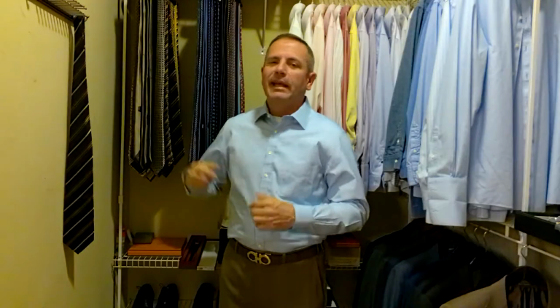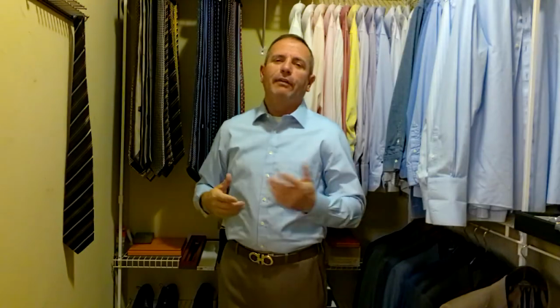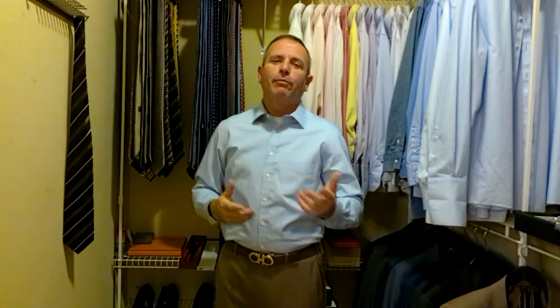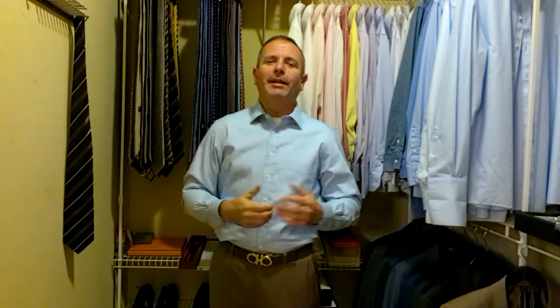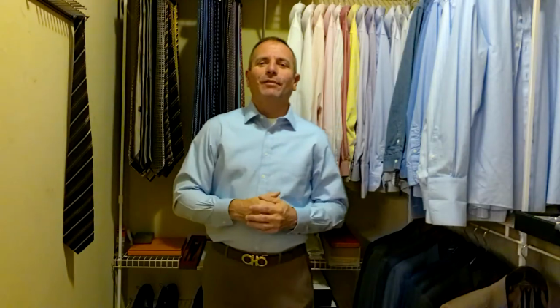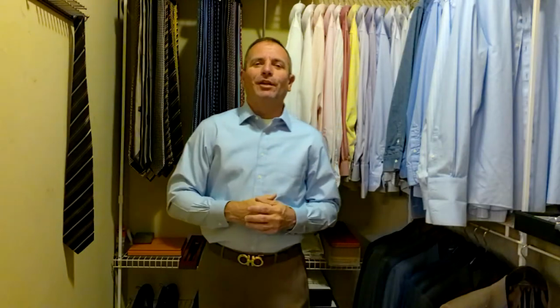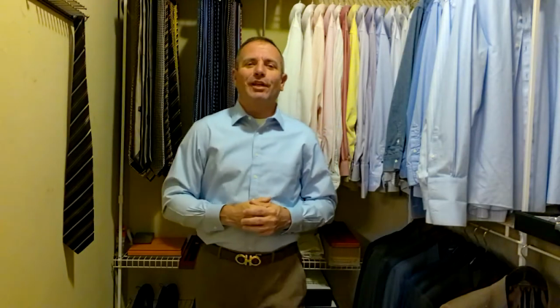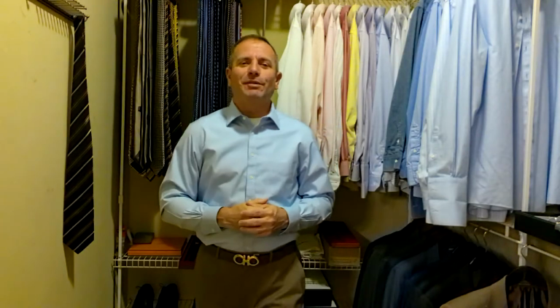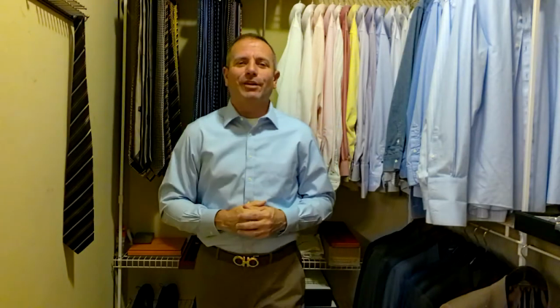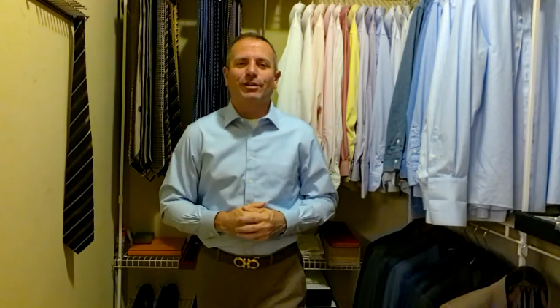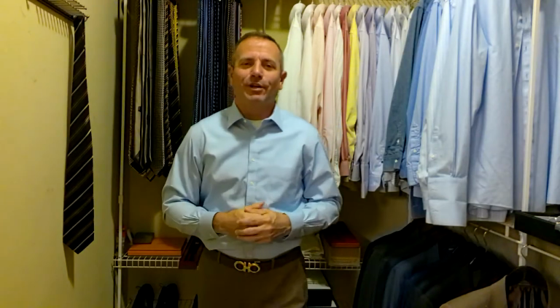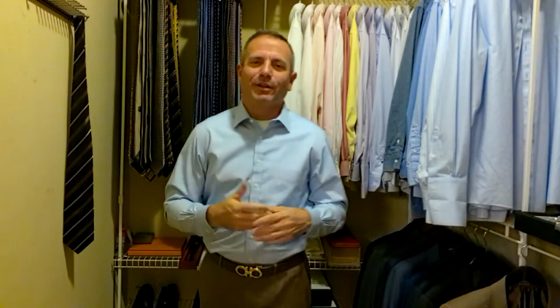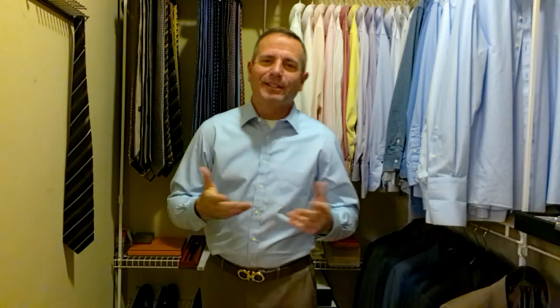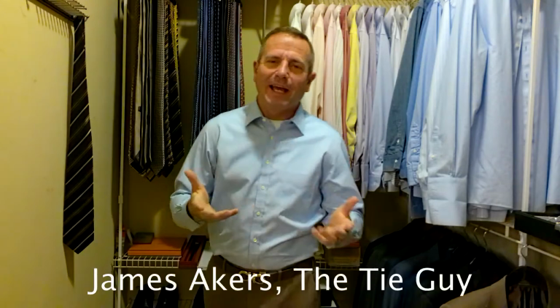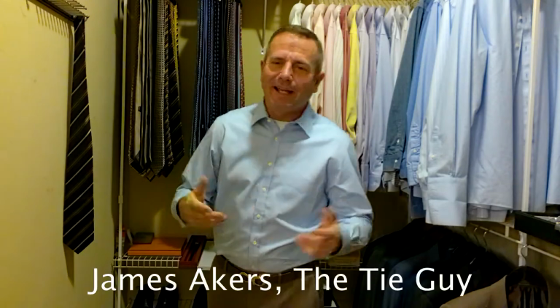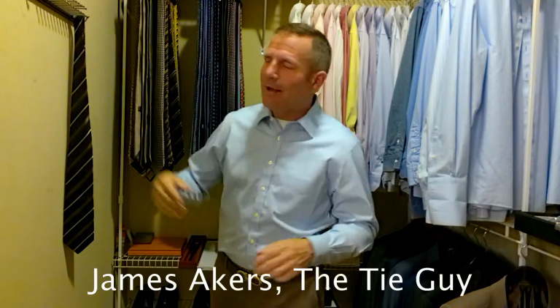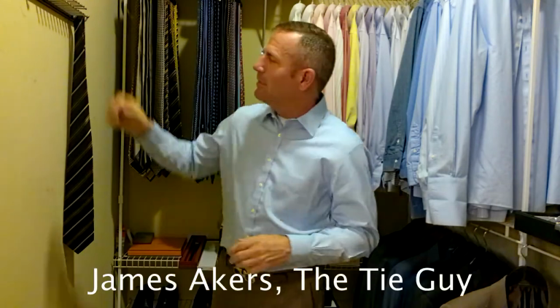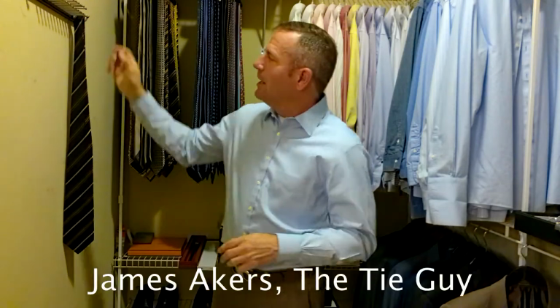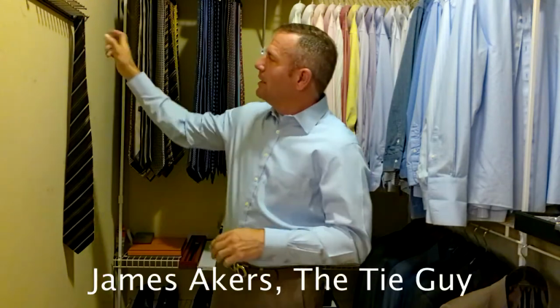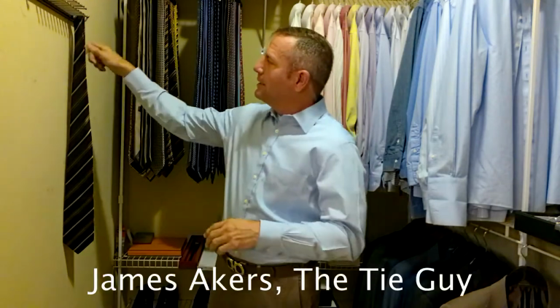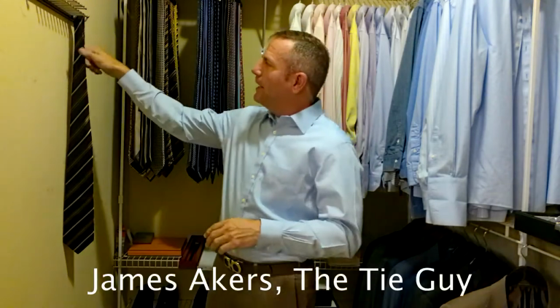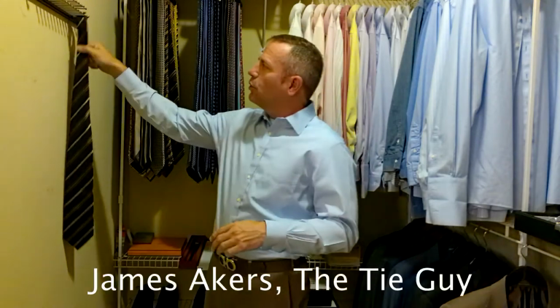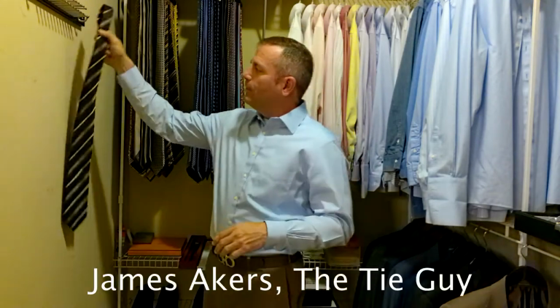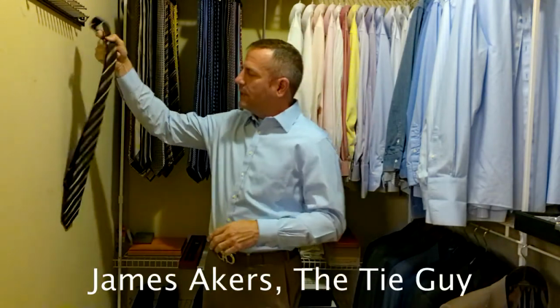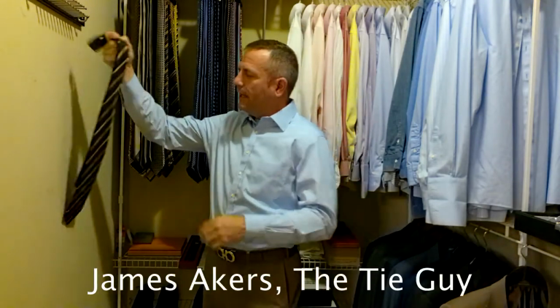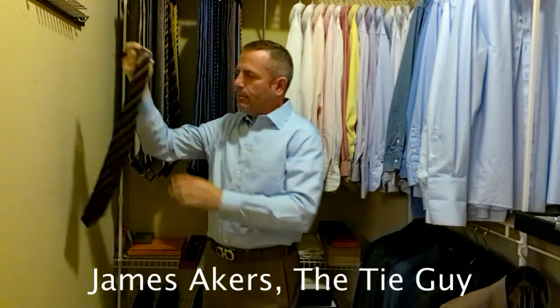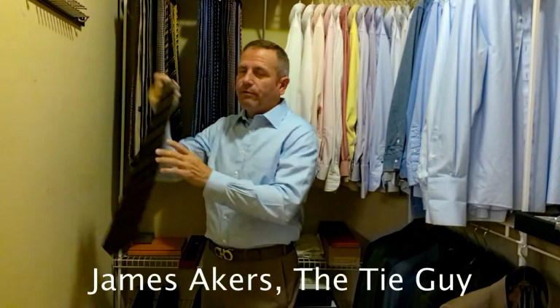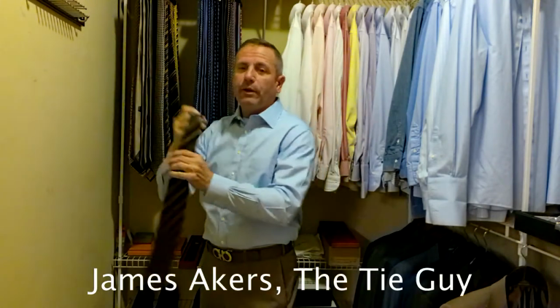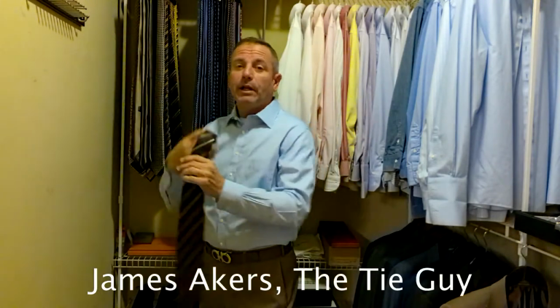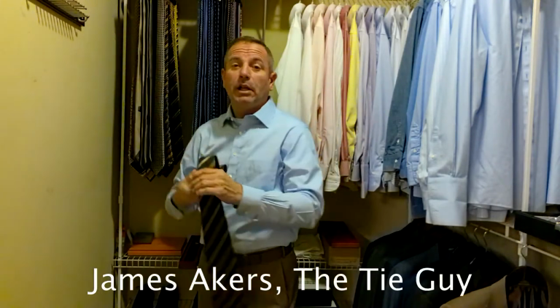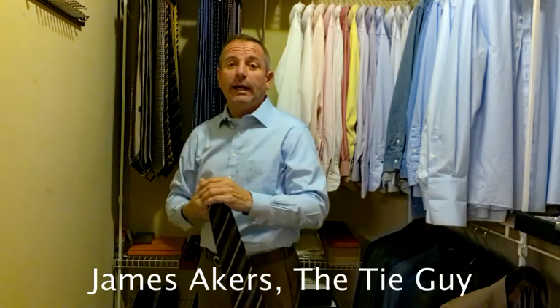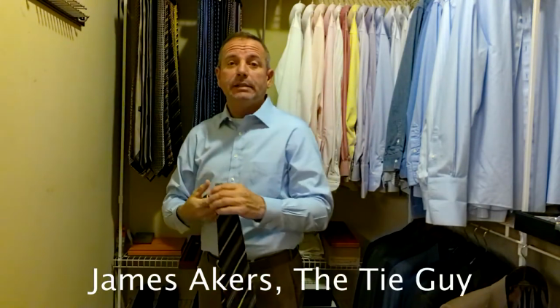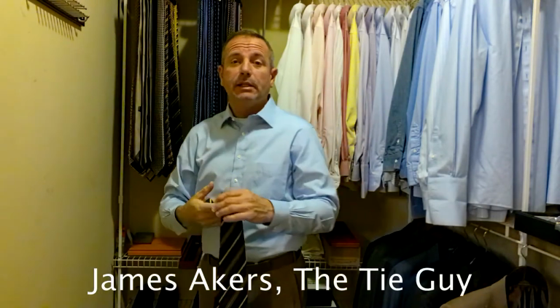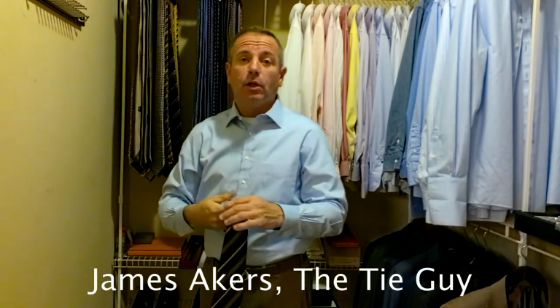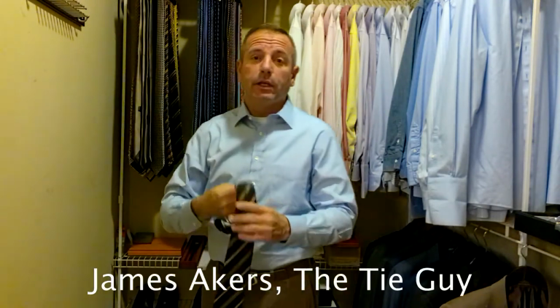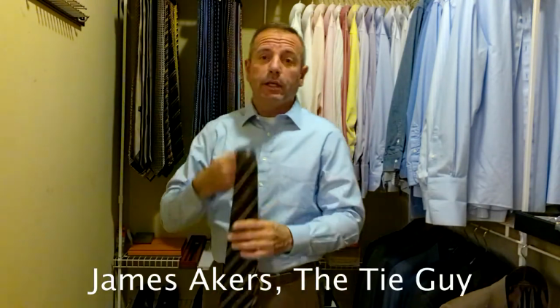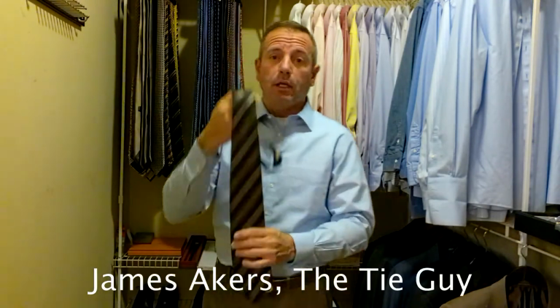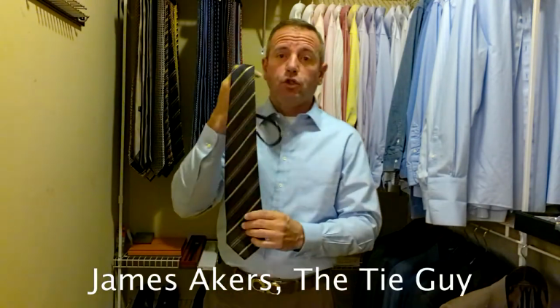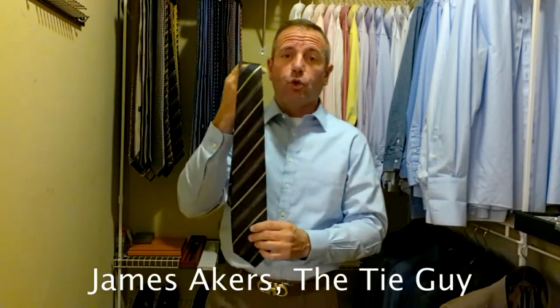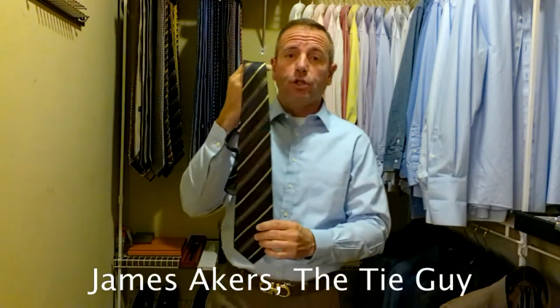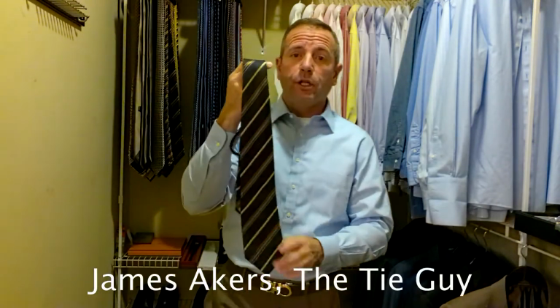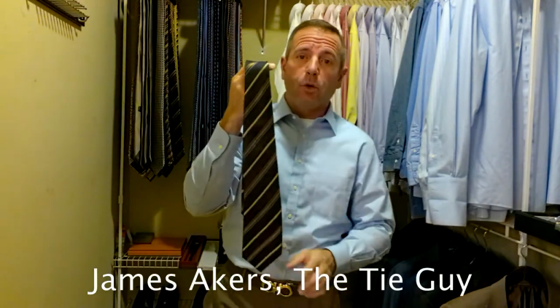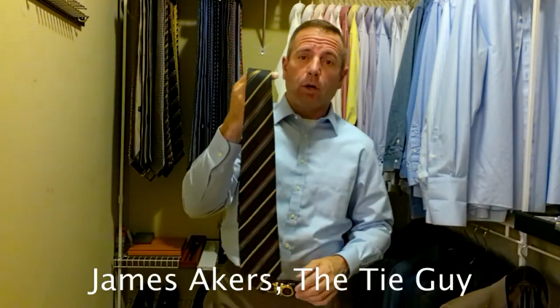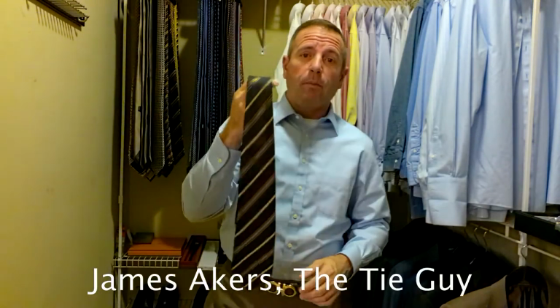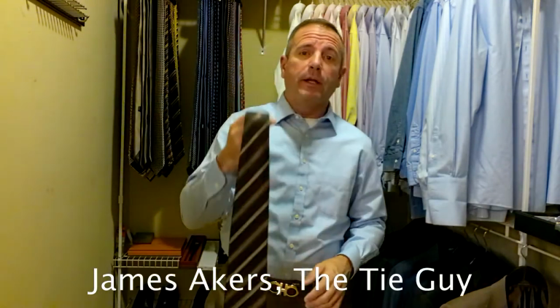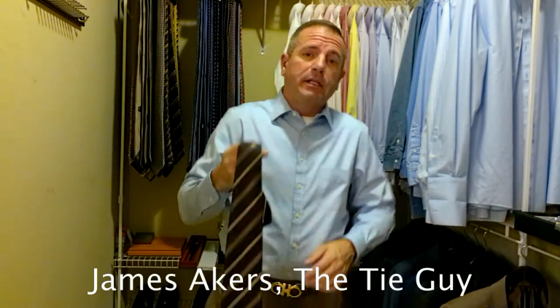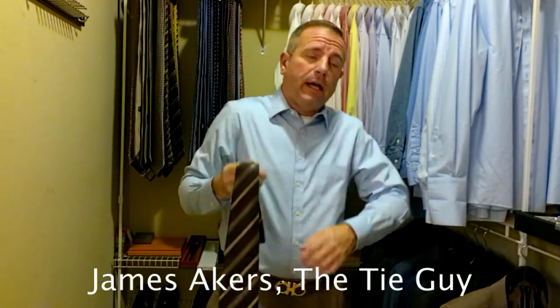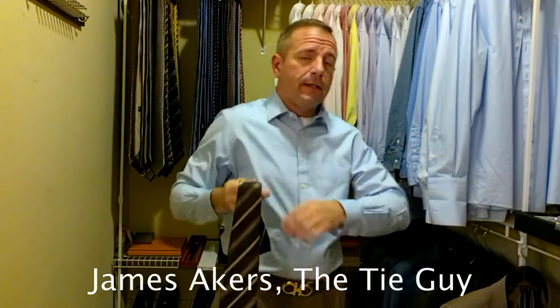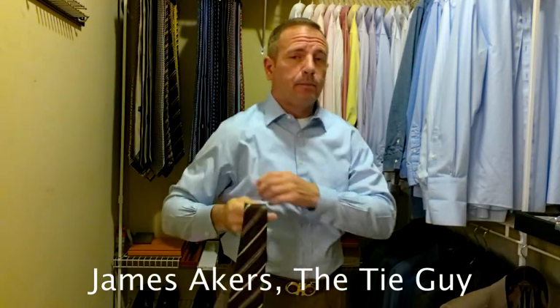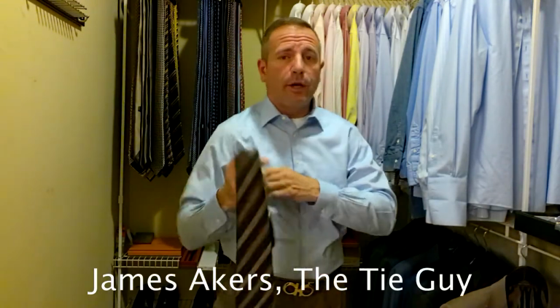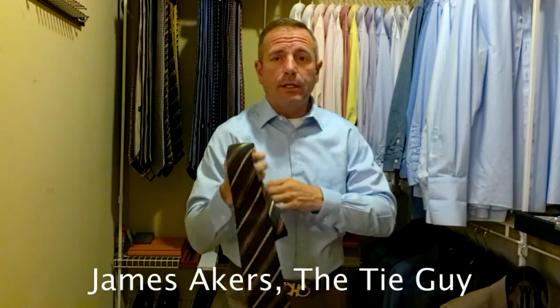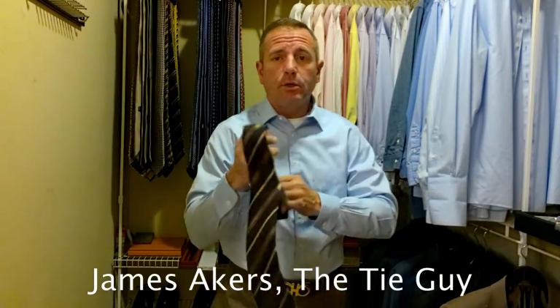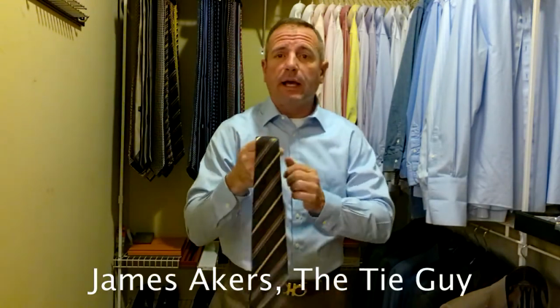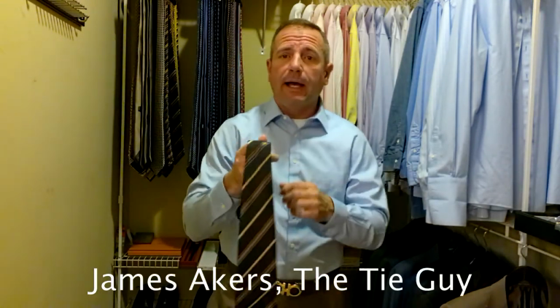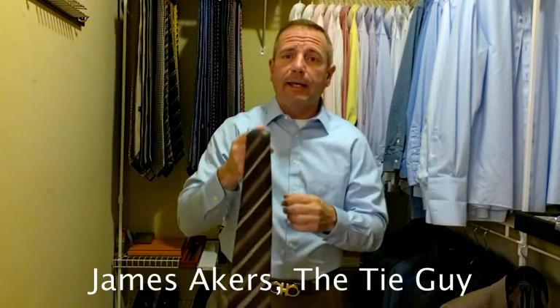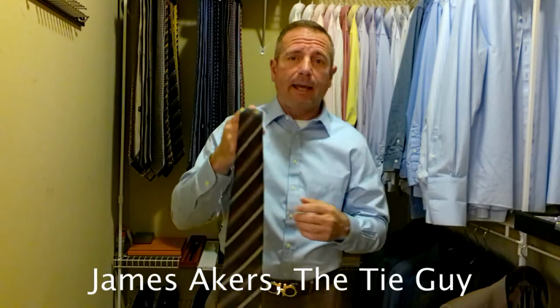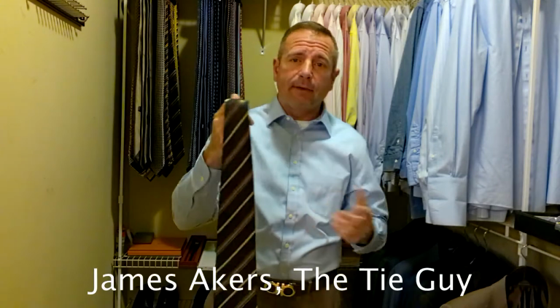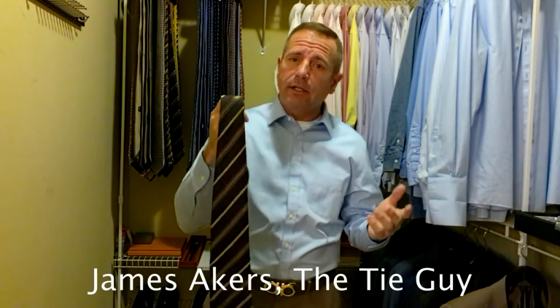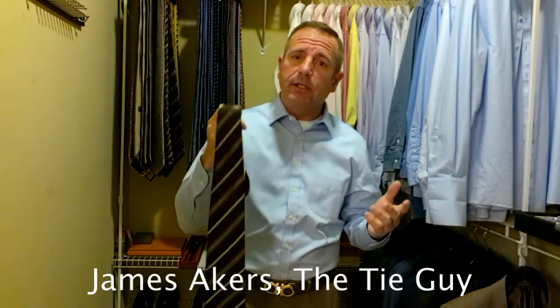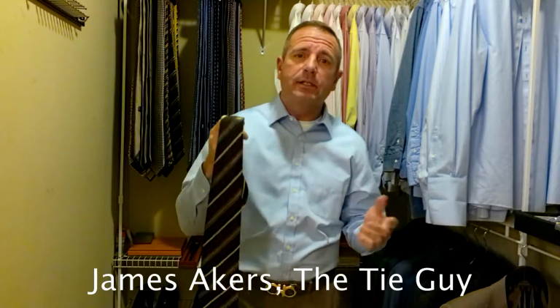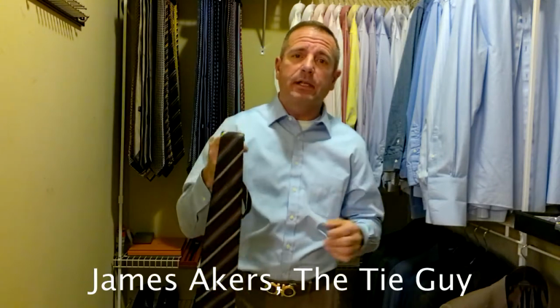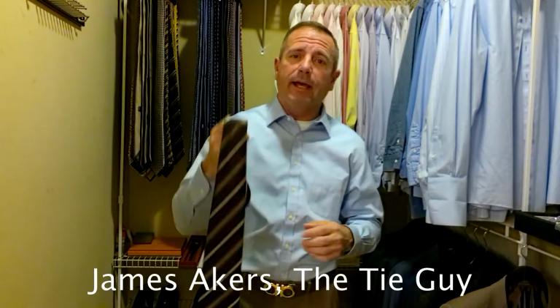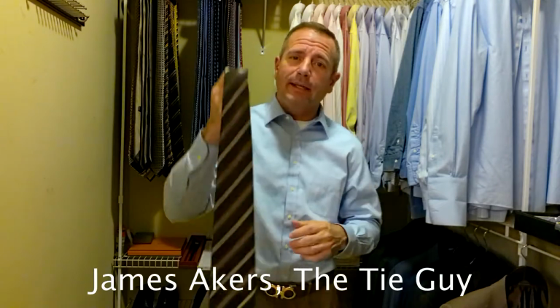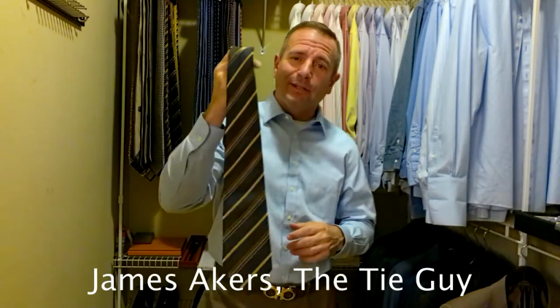Hey everybody, James Akers here, the Tie Guy. Today we're going to be tying up a very classic looking Giorgio Armani tie. It's a brand new tie, I haven't had a chance to tie it yet.